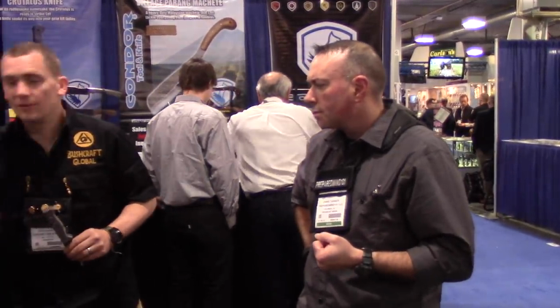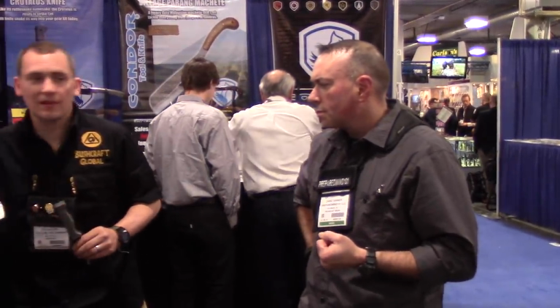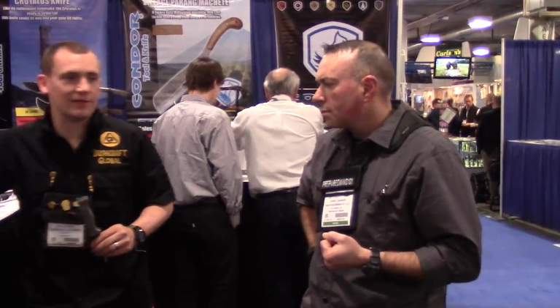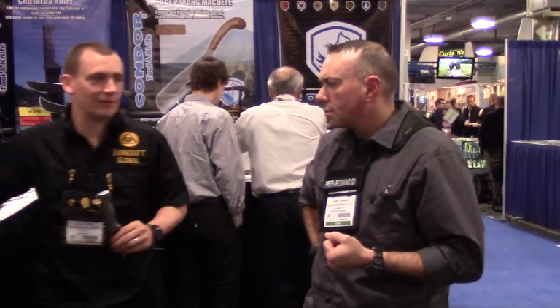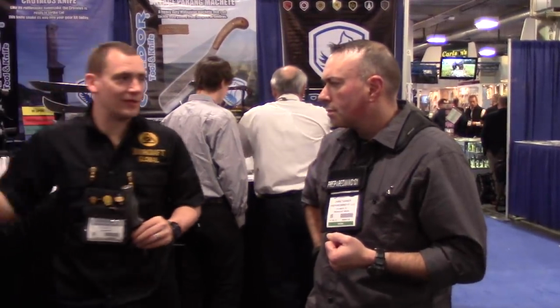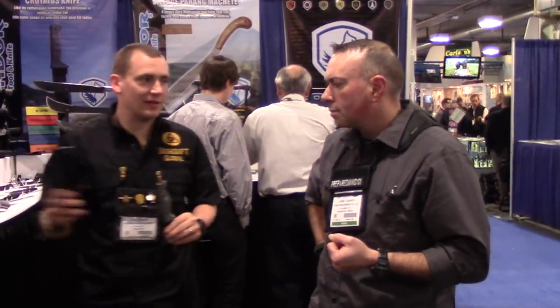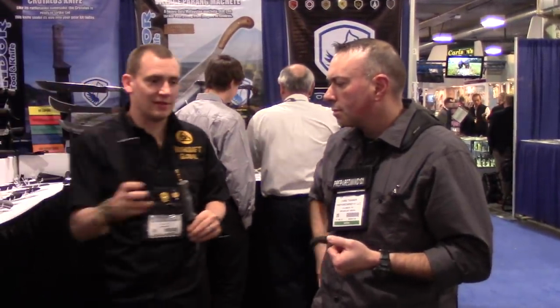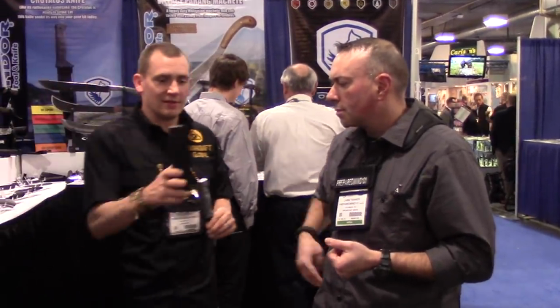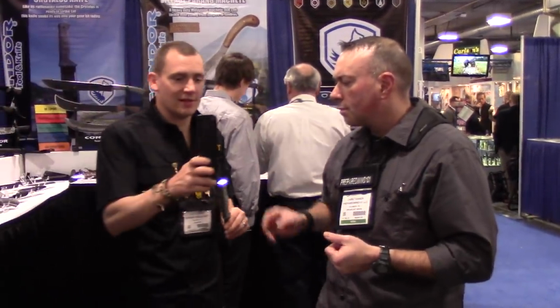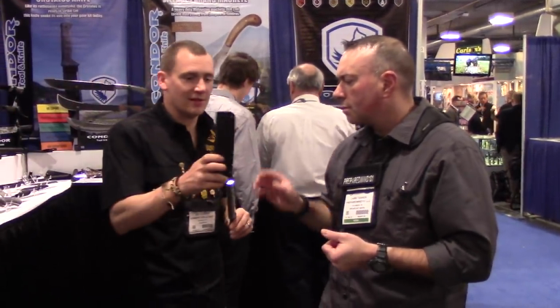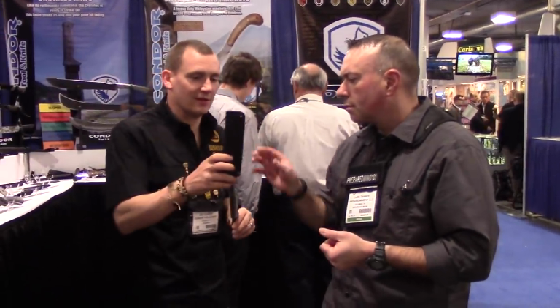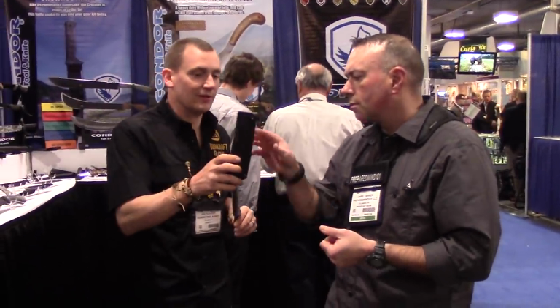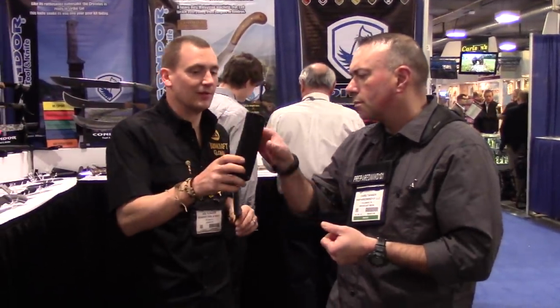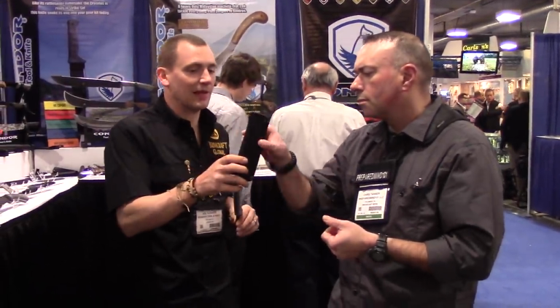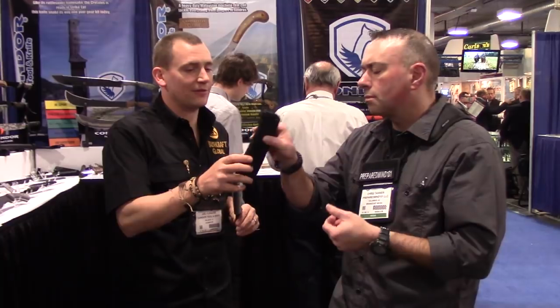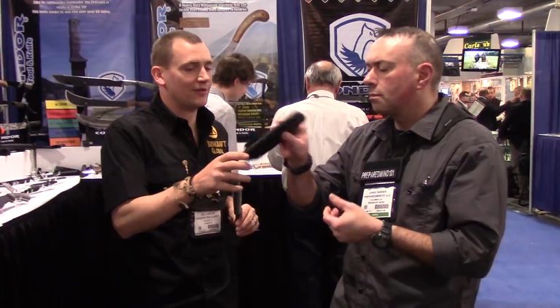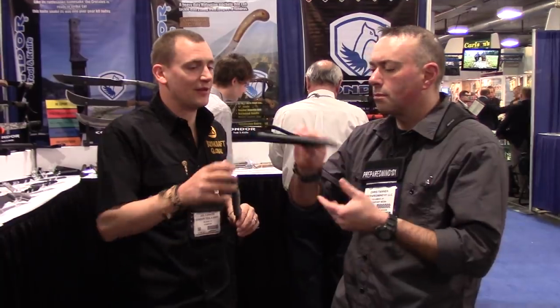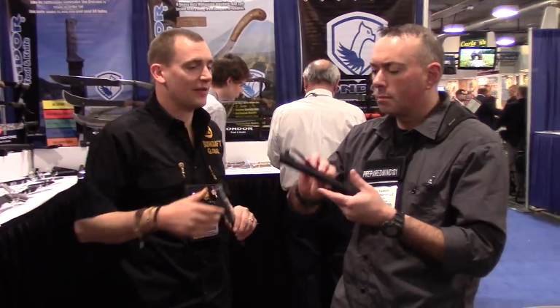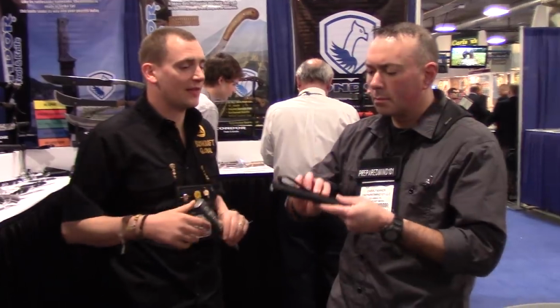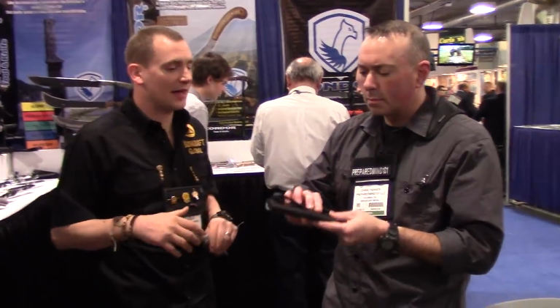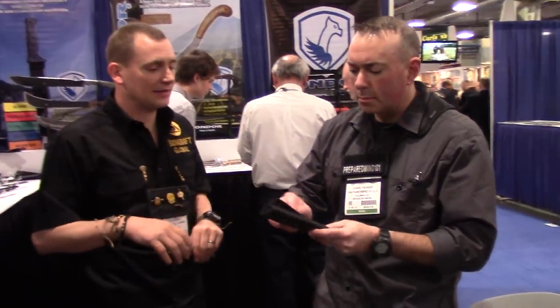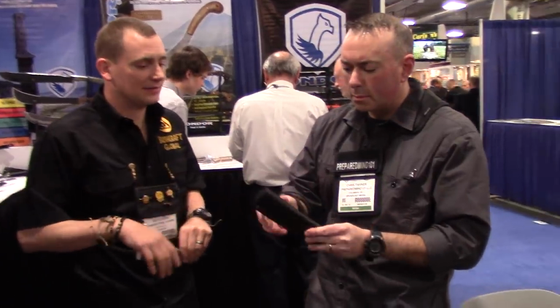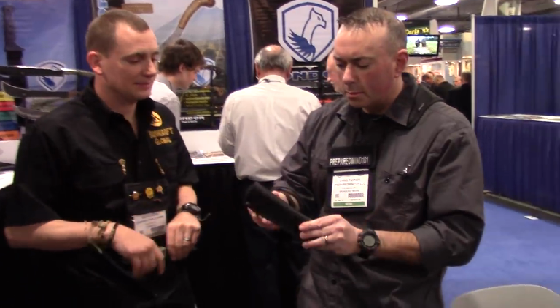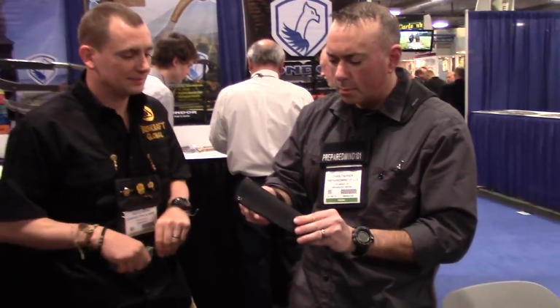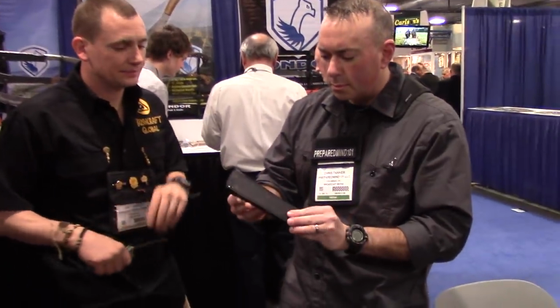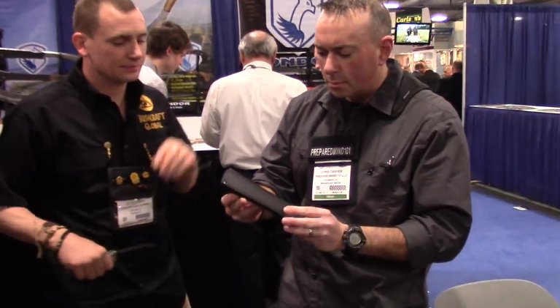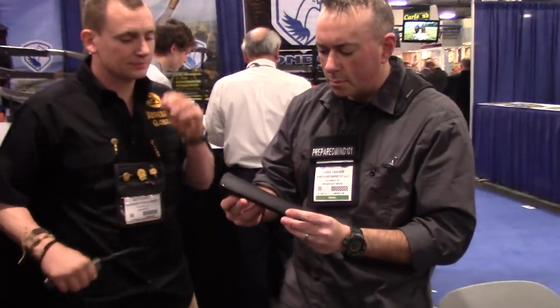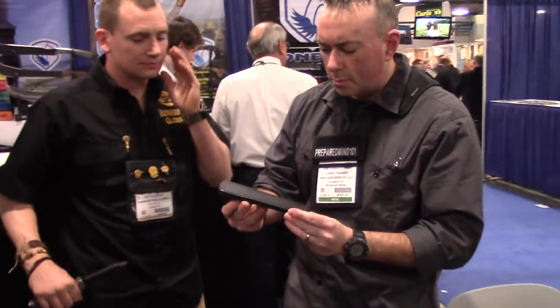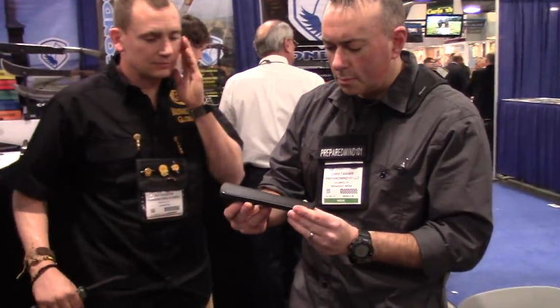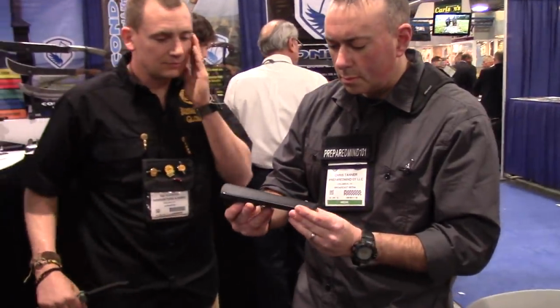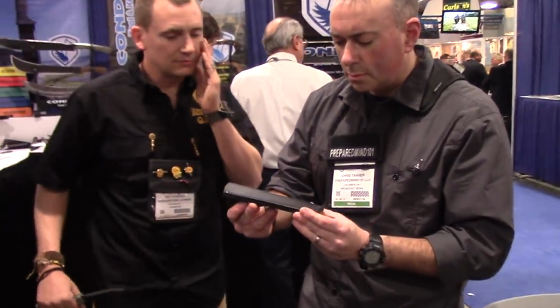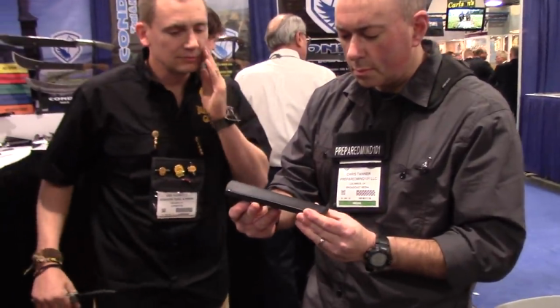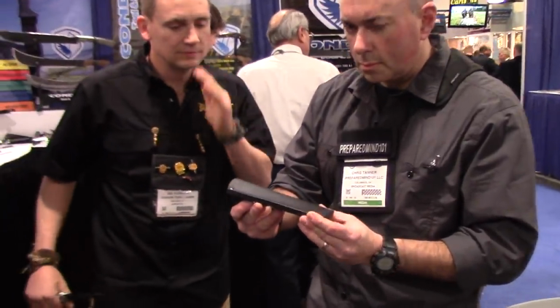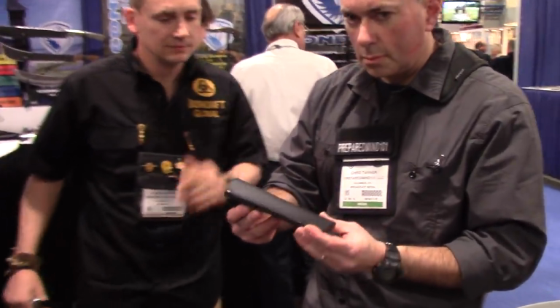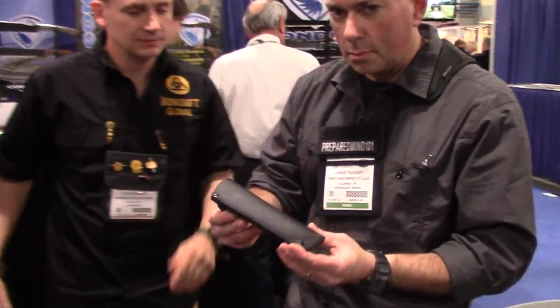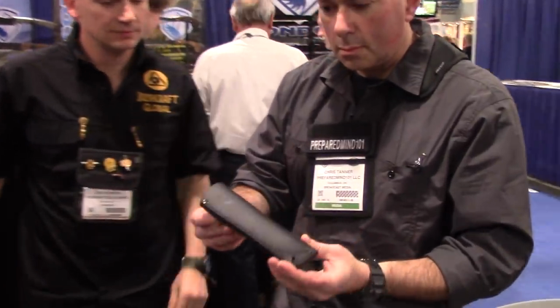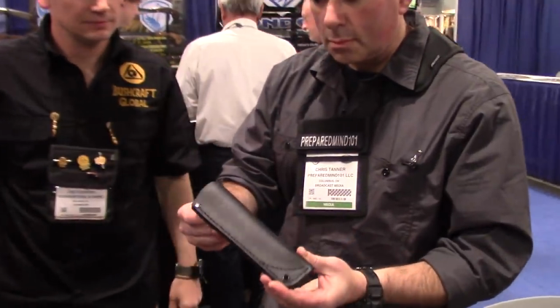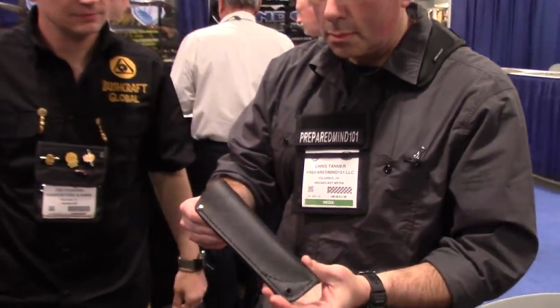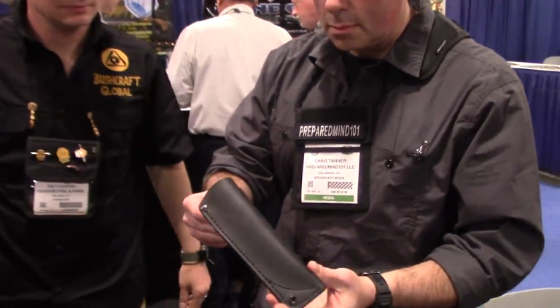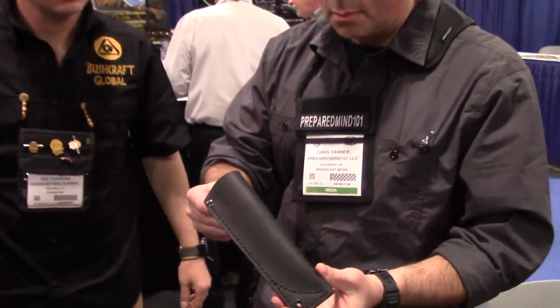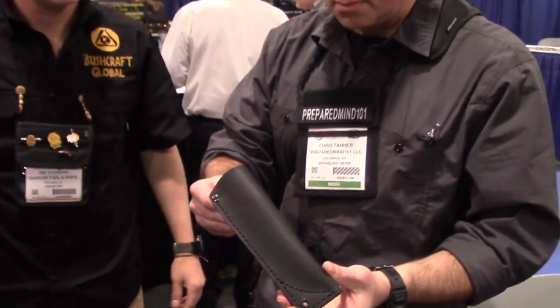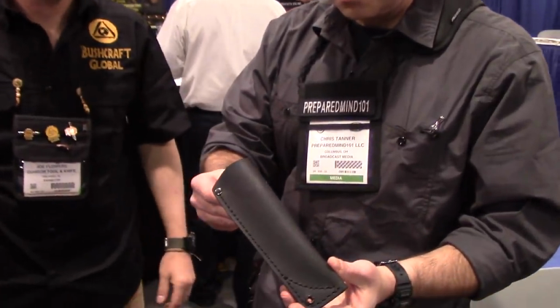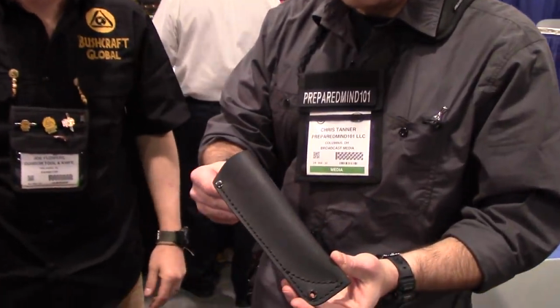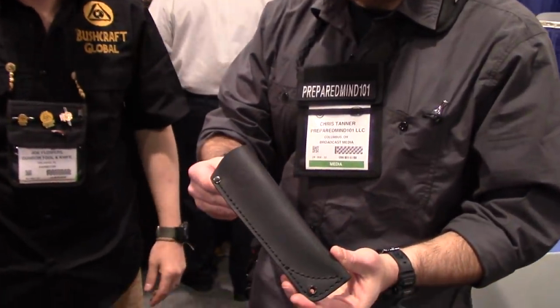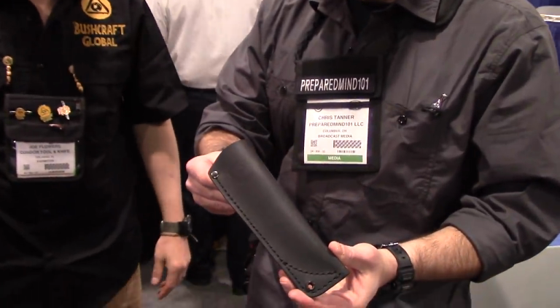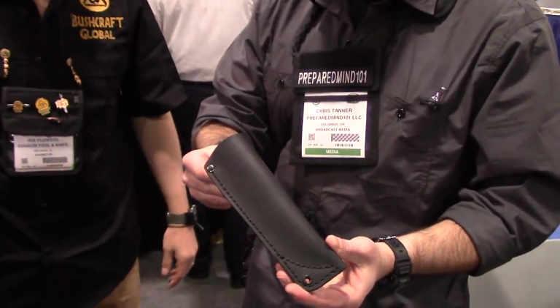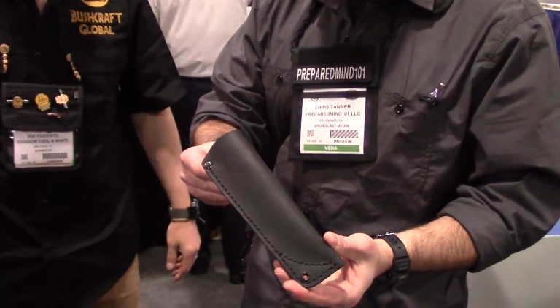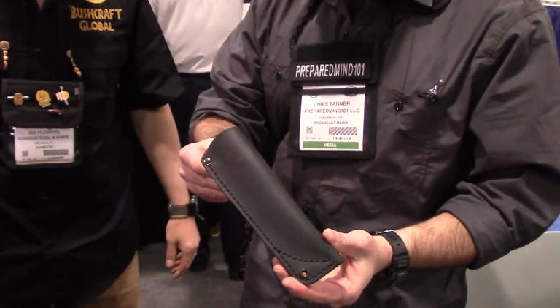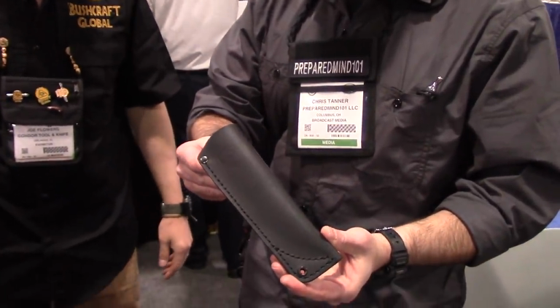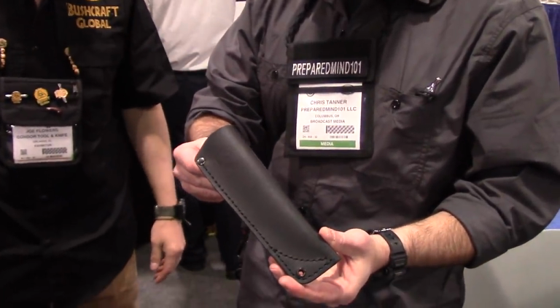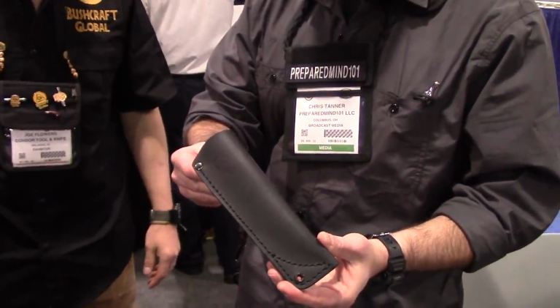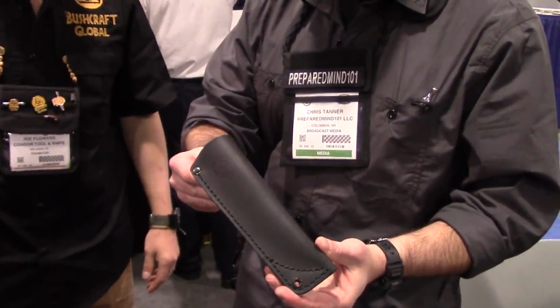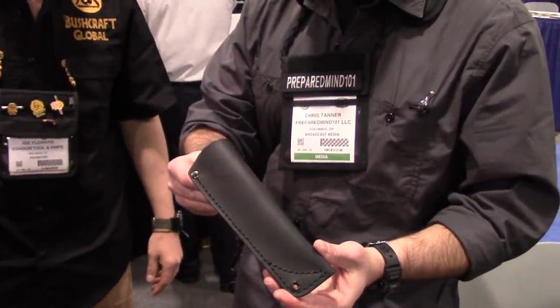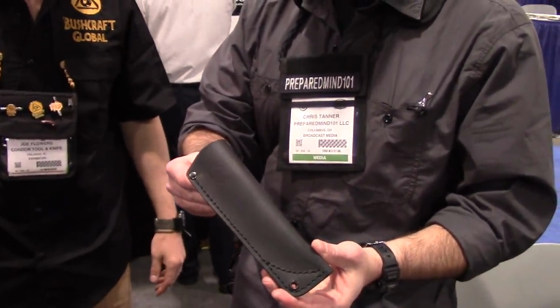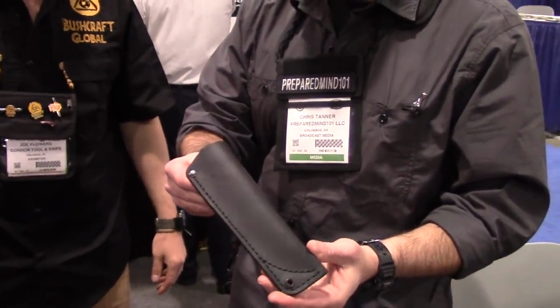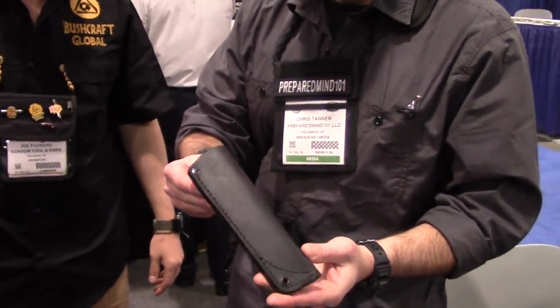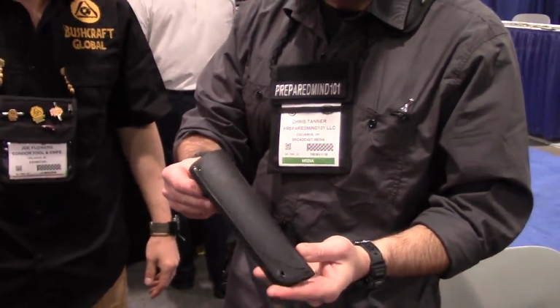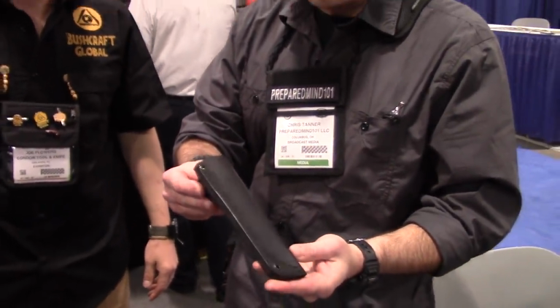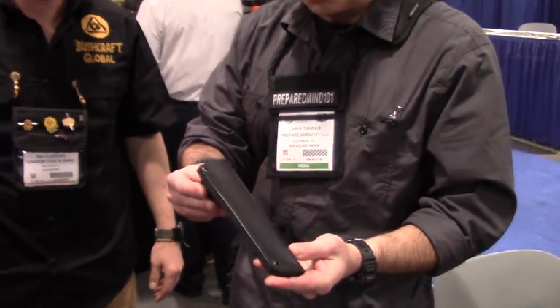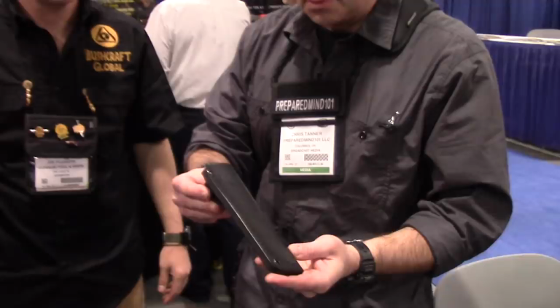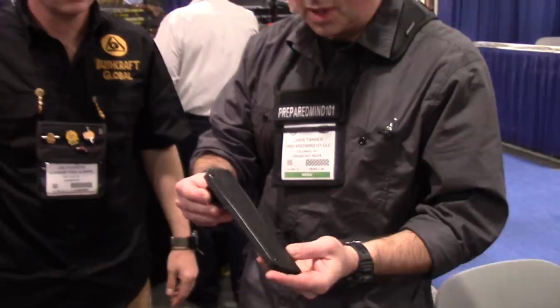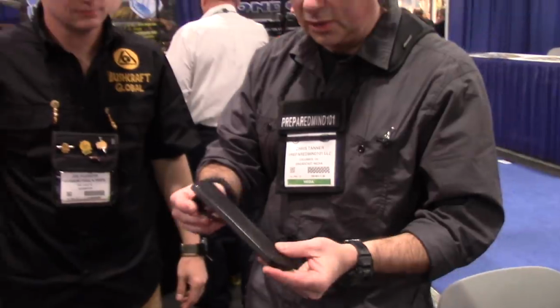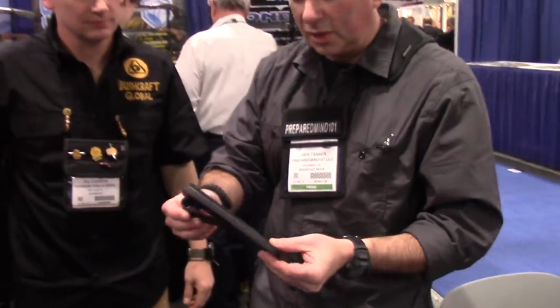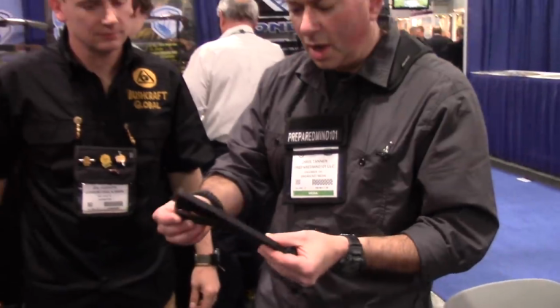This is a new leather sheath this year — a new leather sheath design.